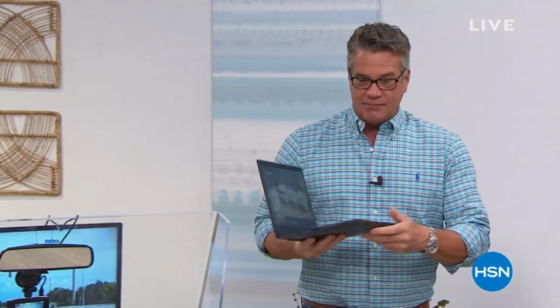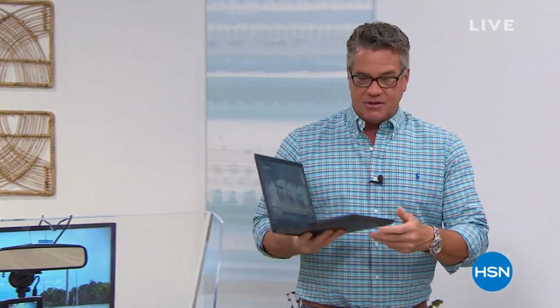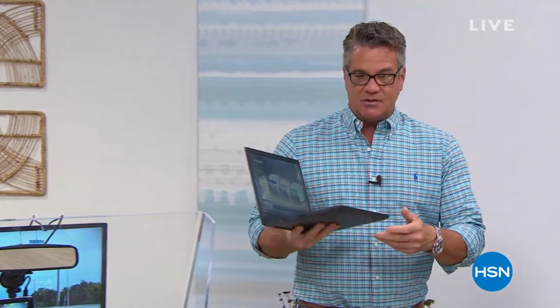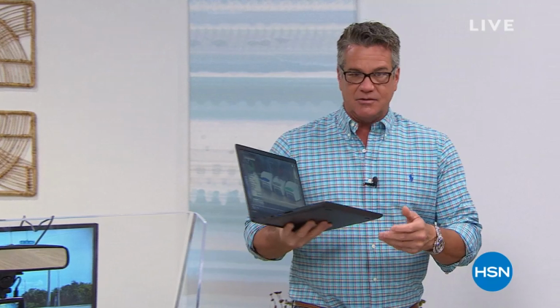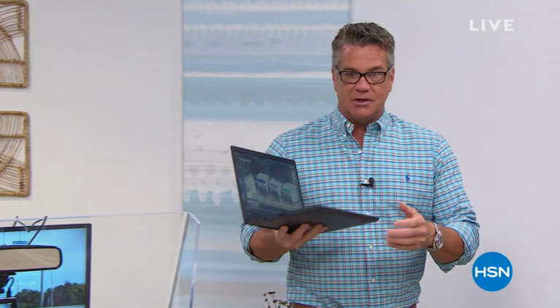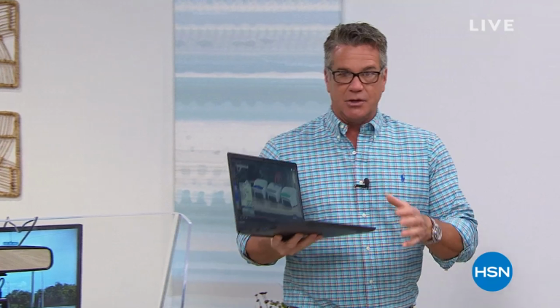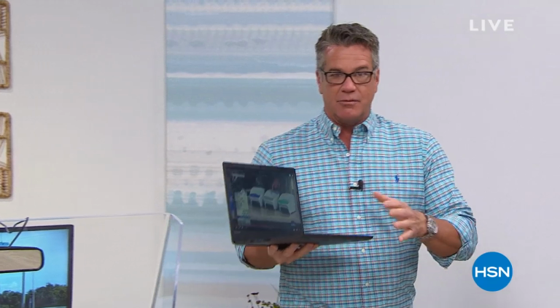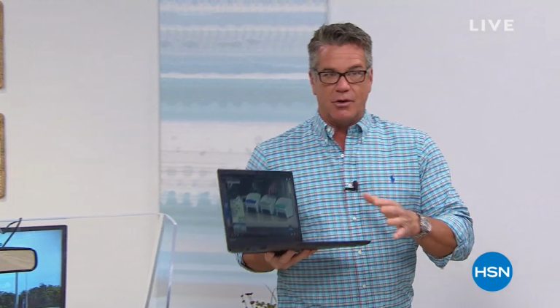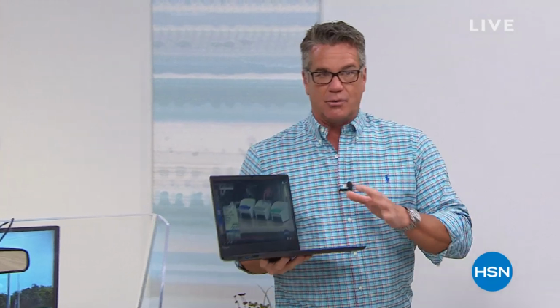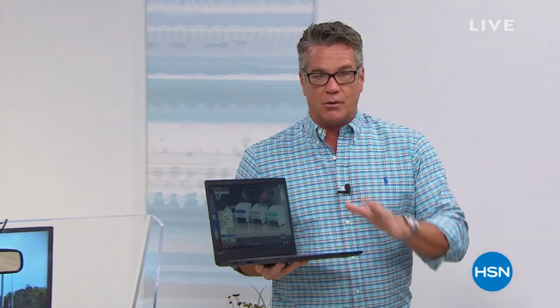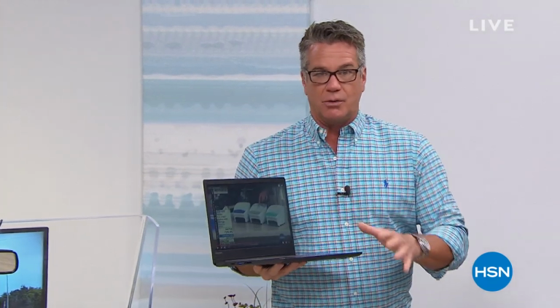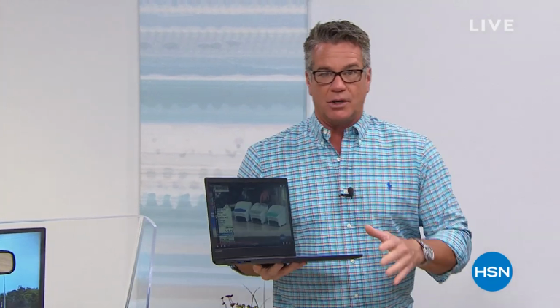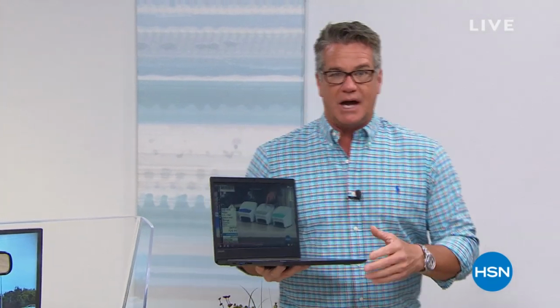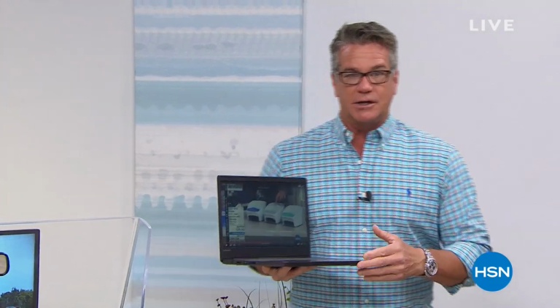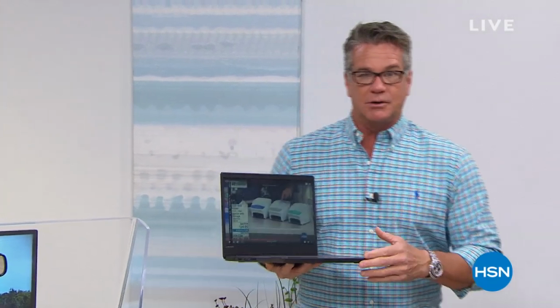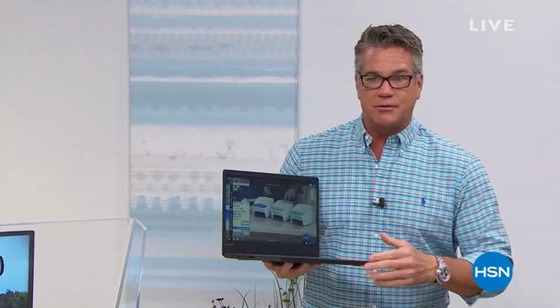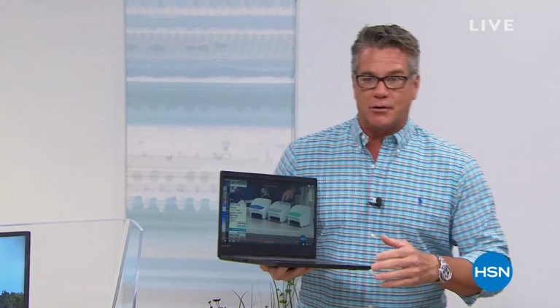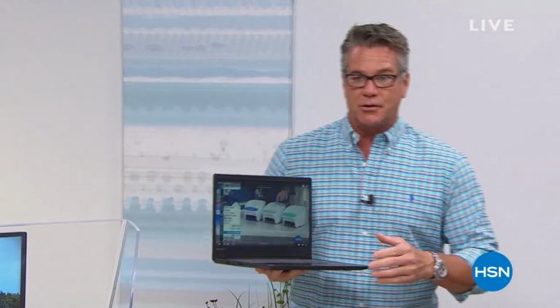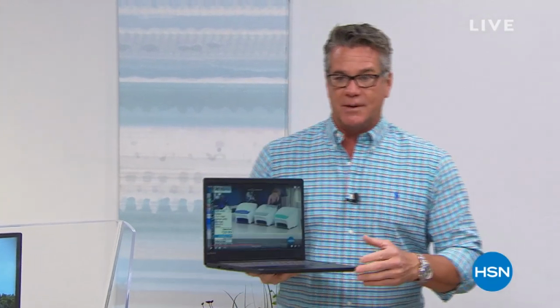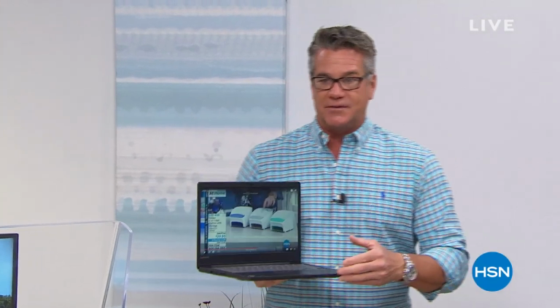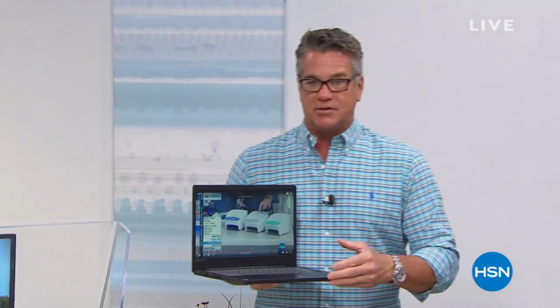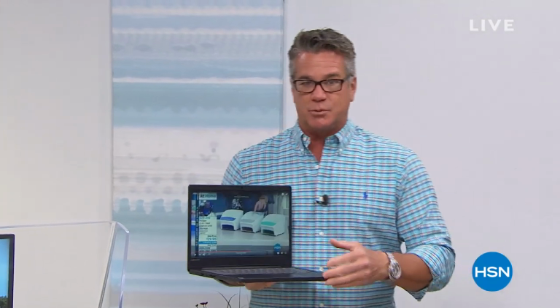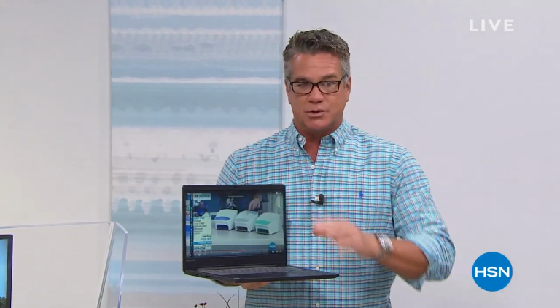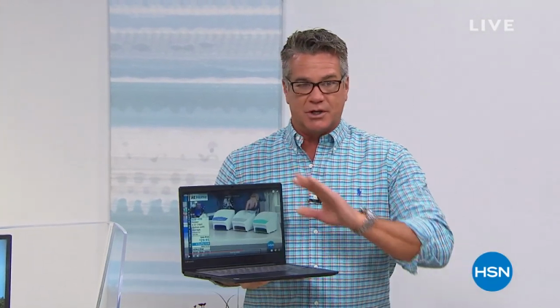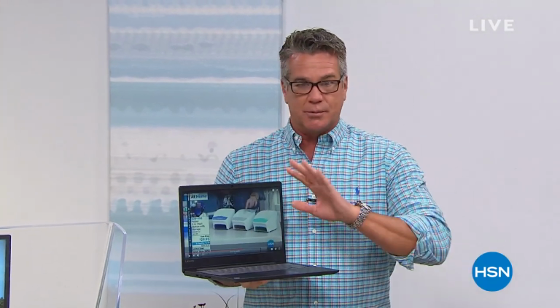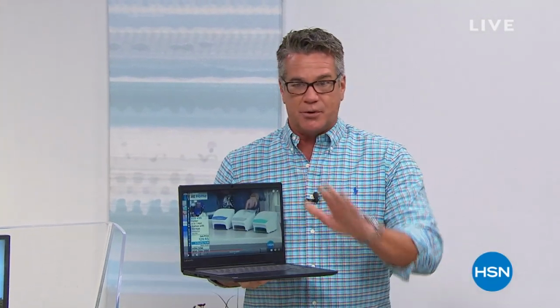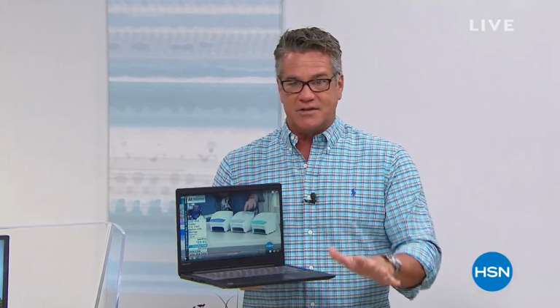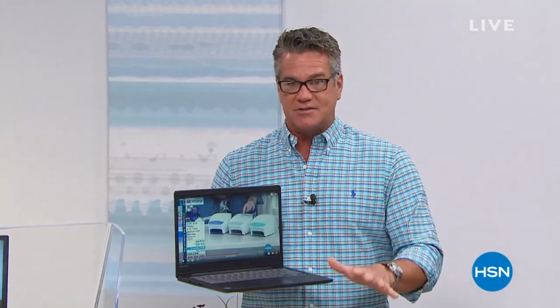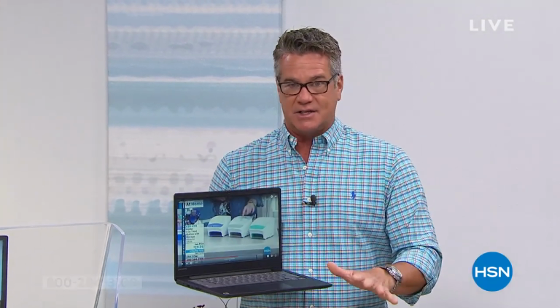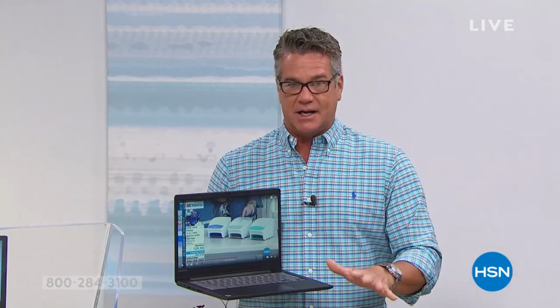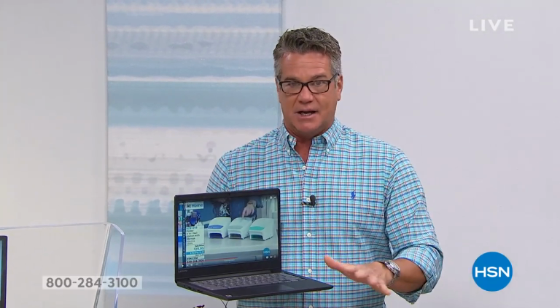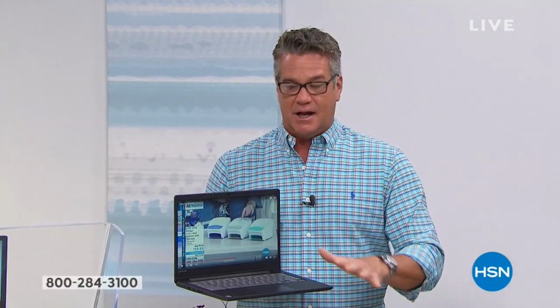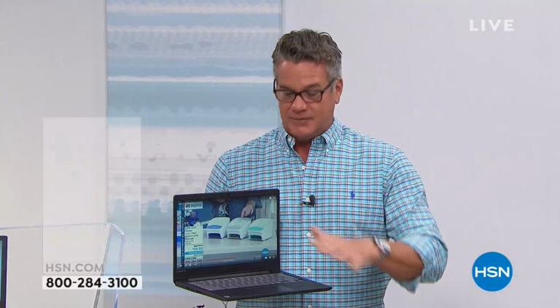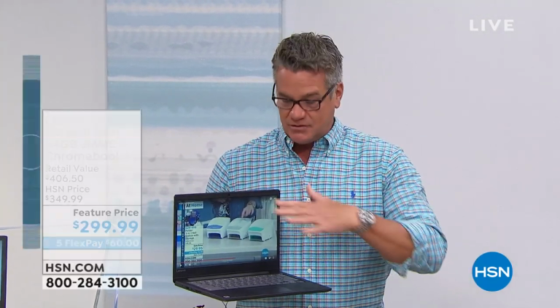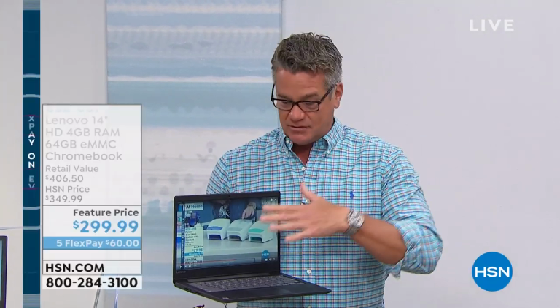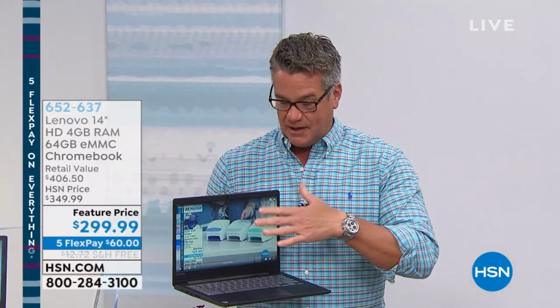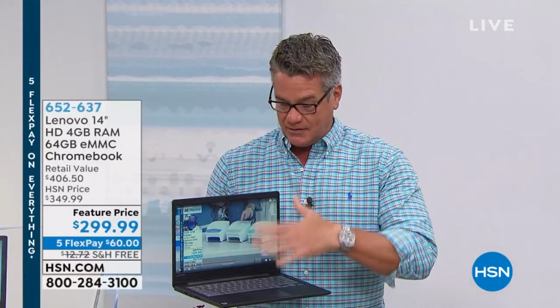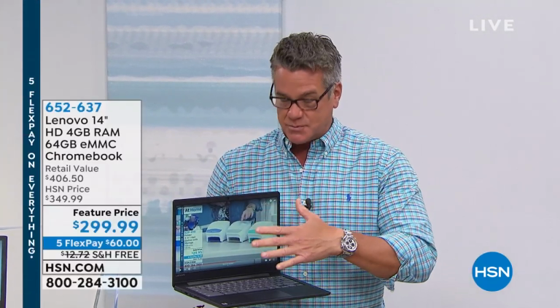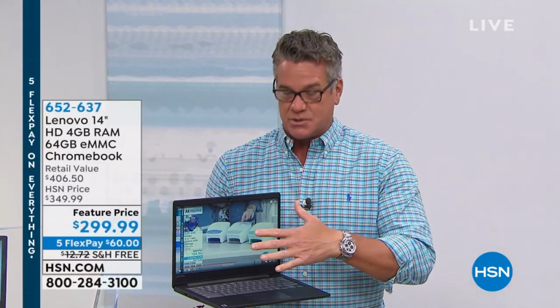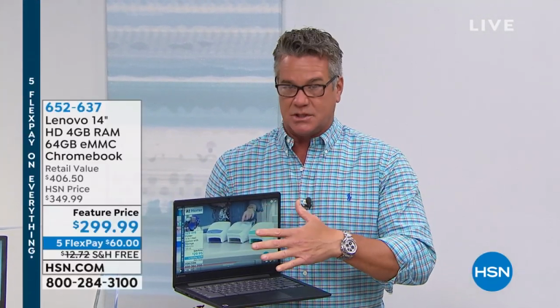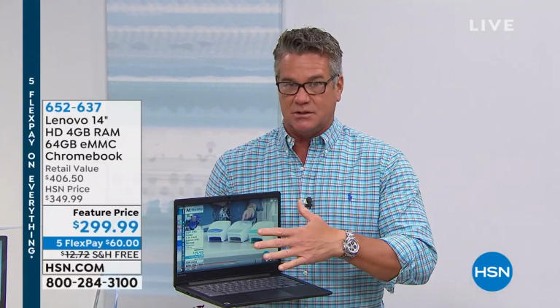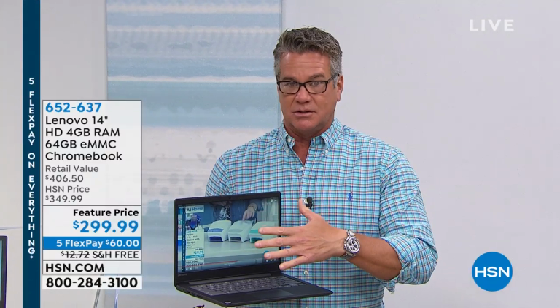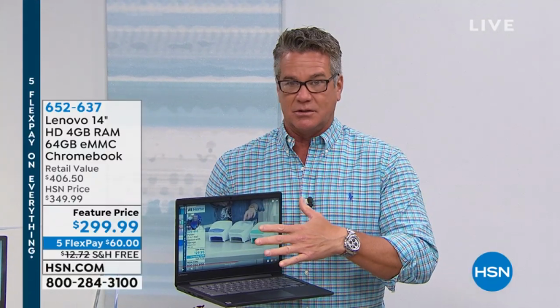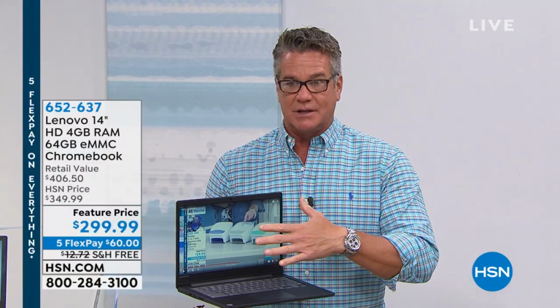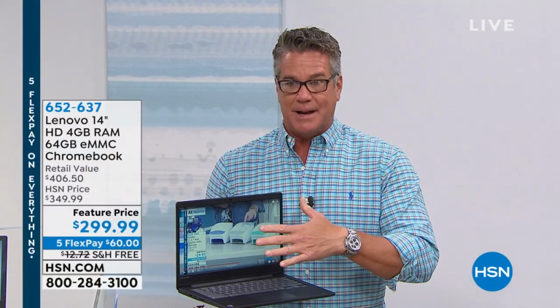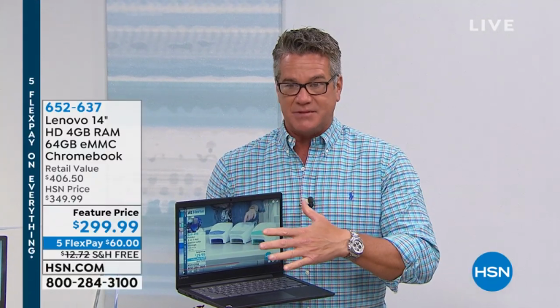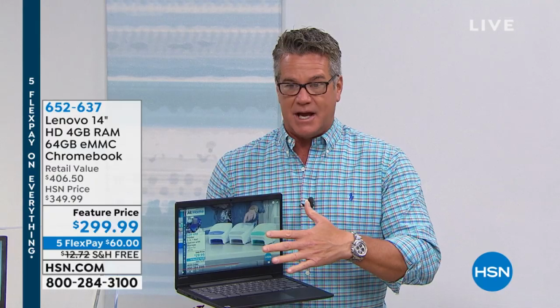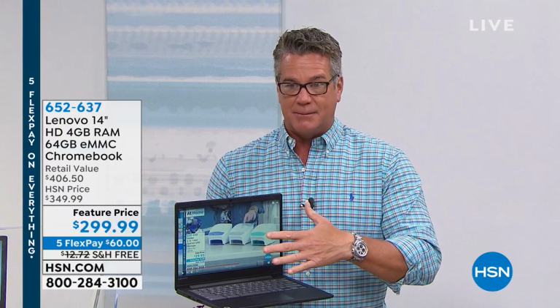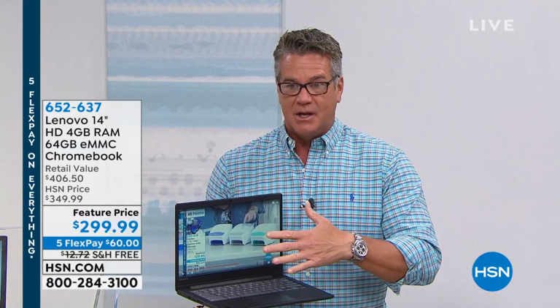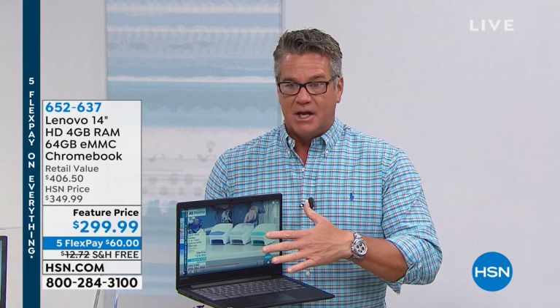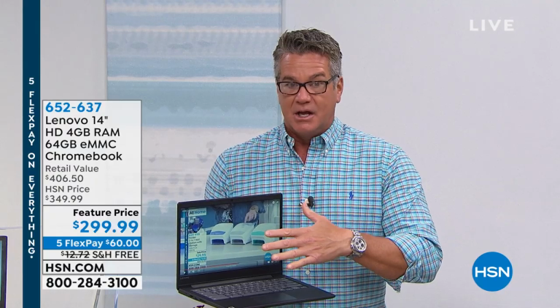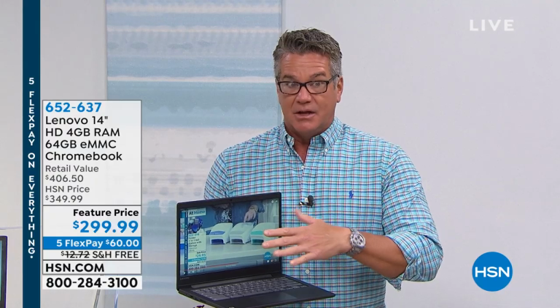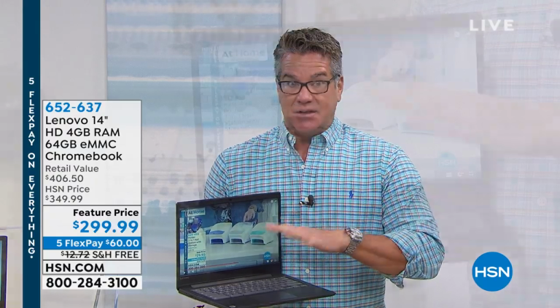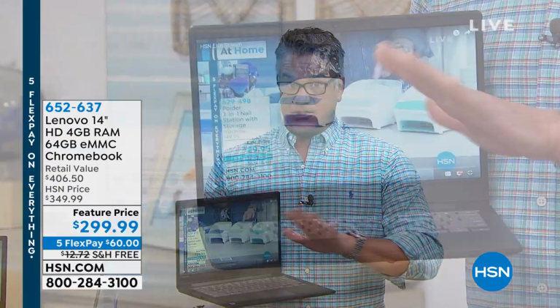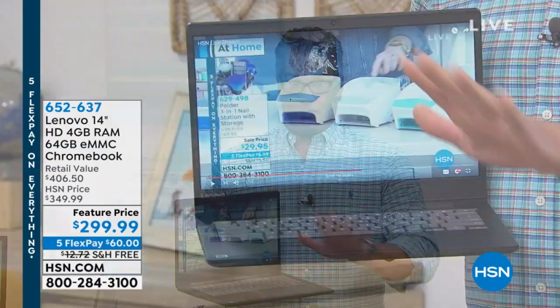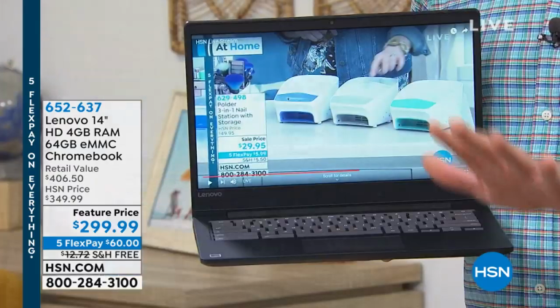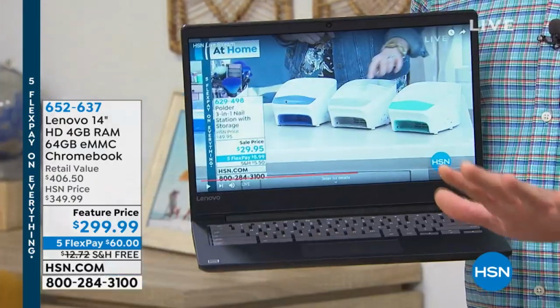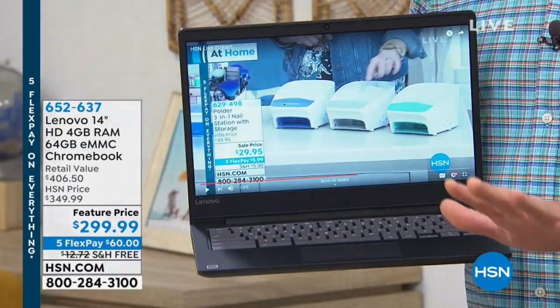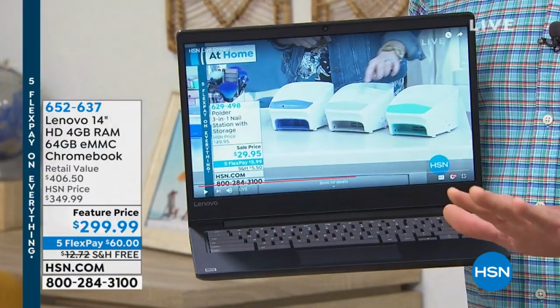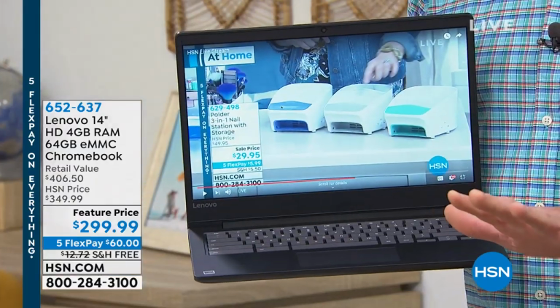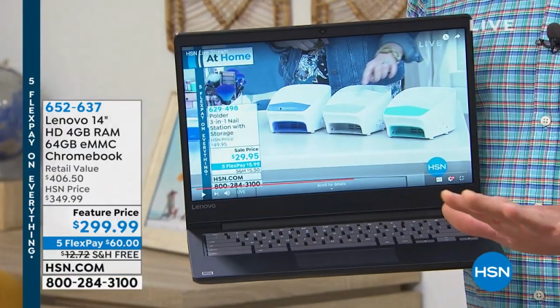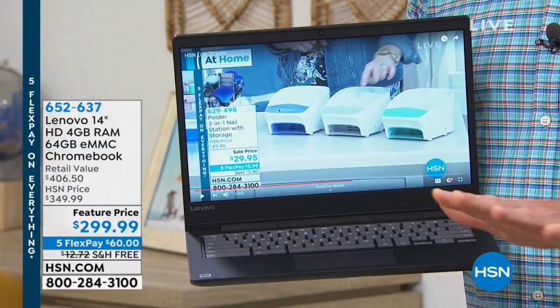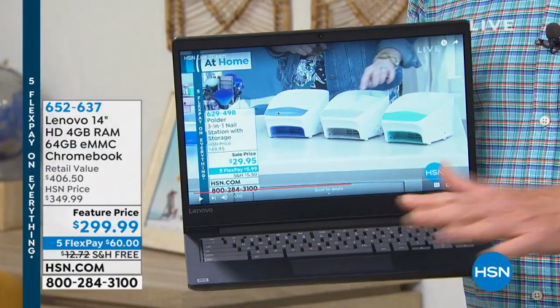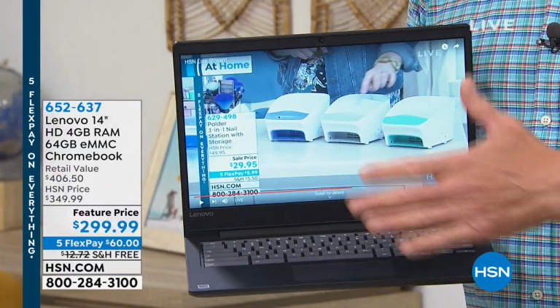This is the Lenovo Chromebook. I don't know if you've heard about this. We're doing a price today on this particular laptop — that's crazy — for $299.